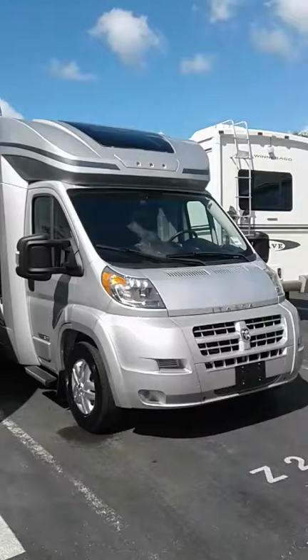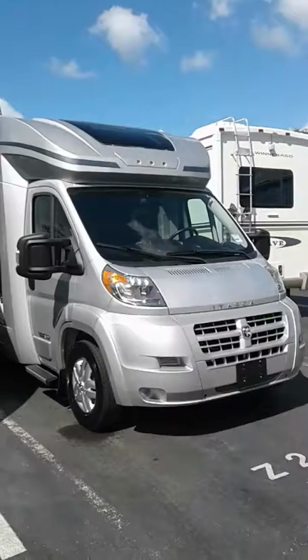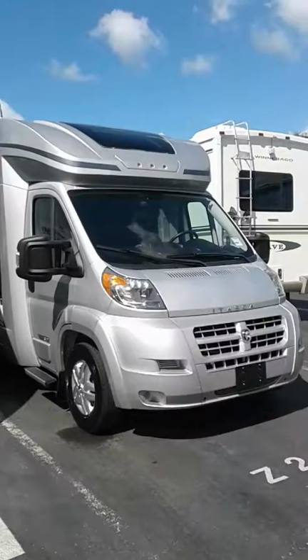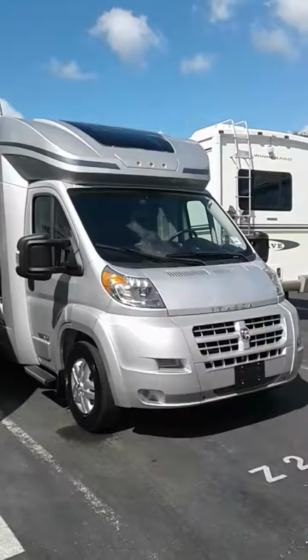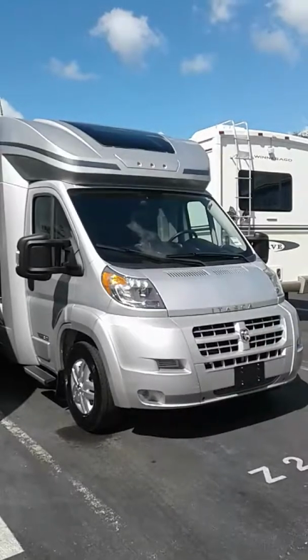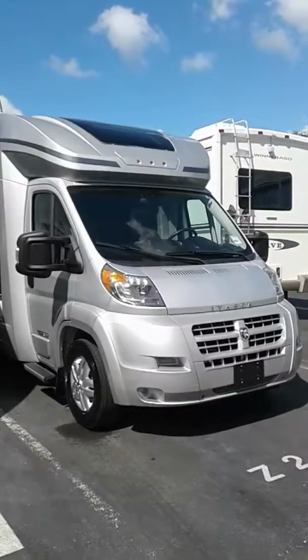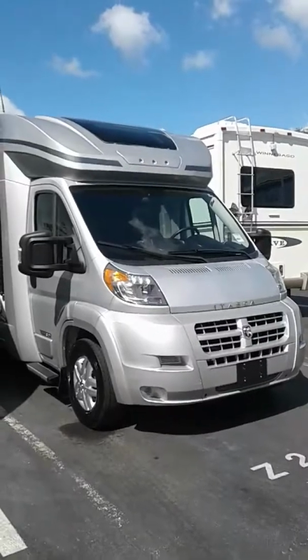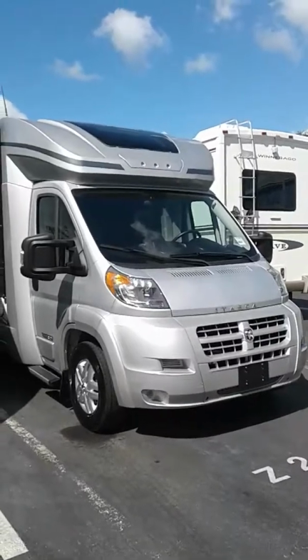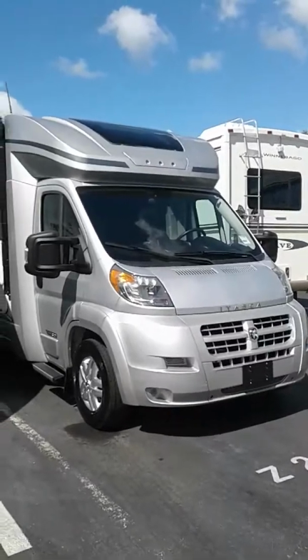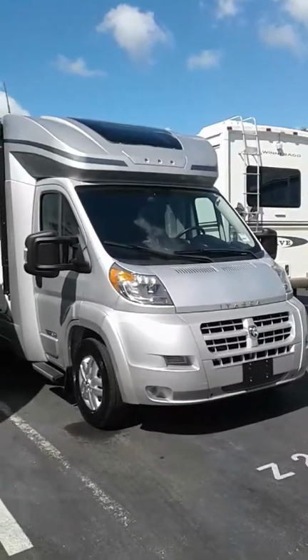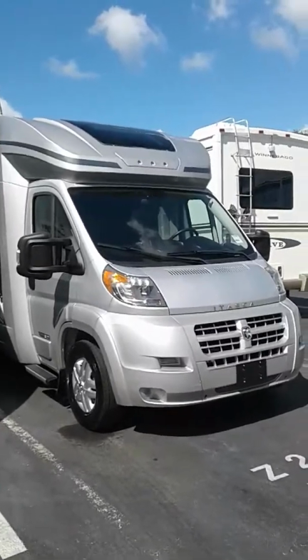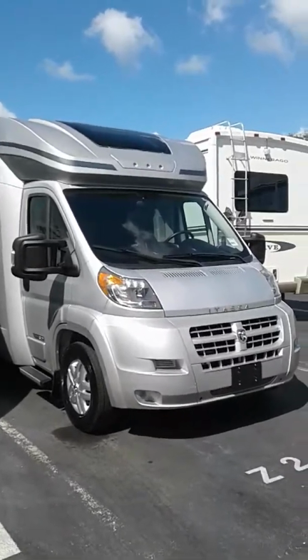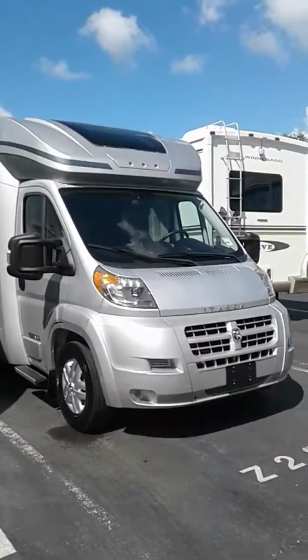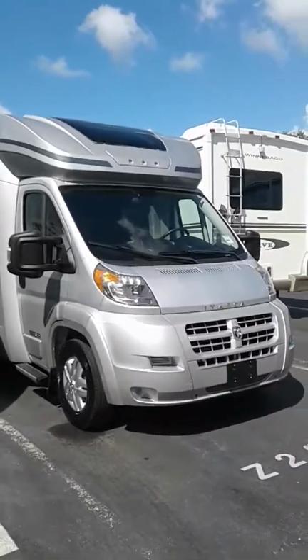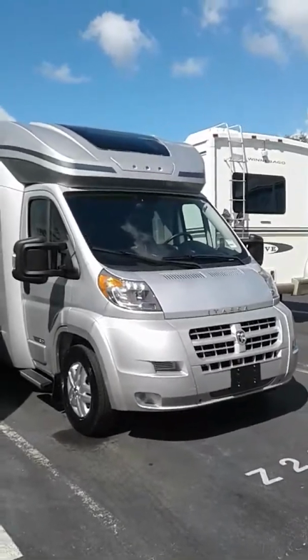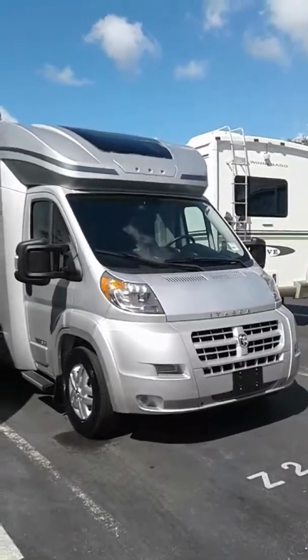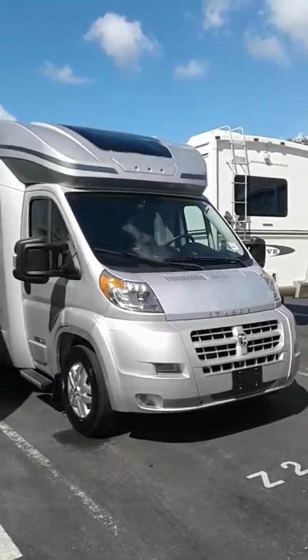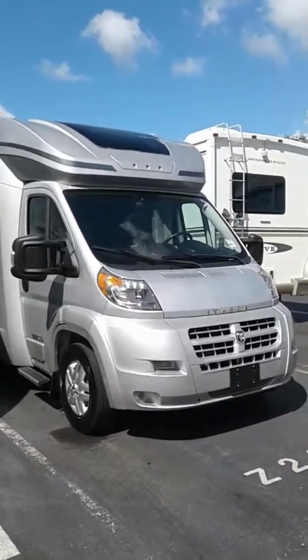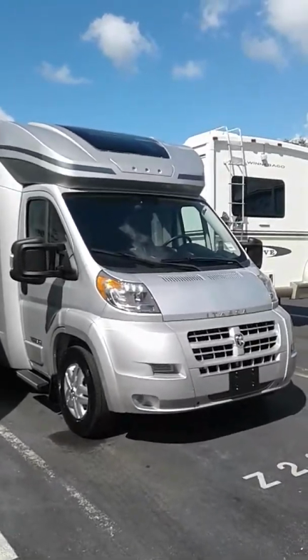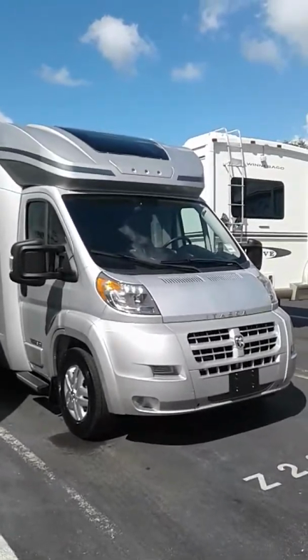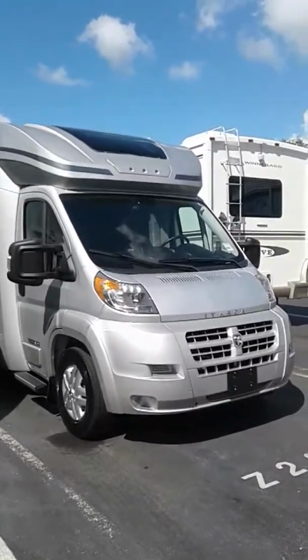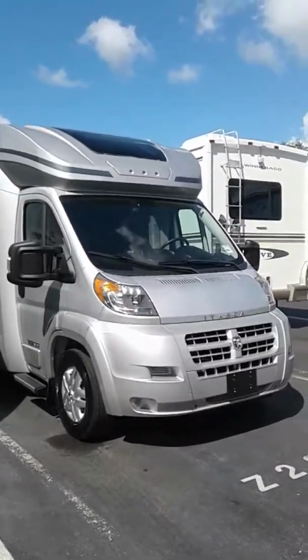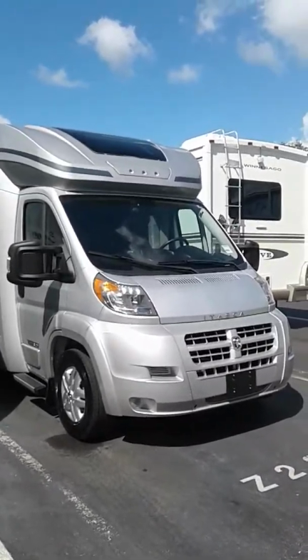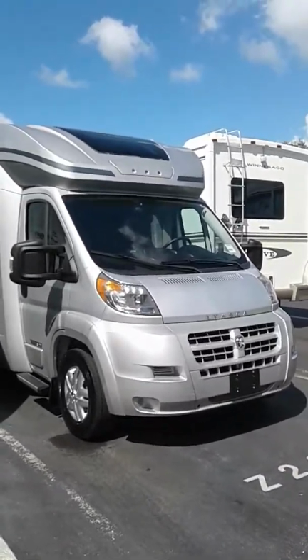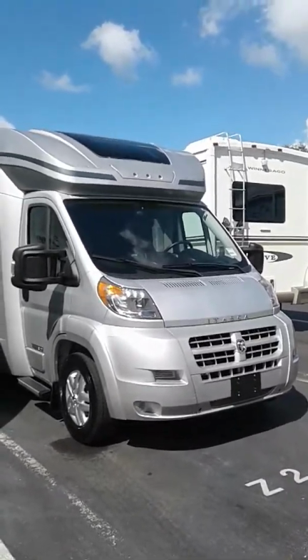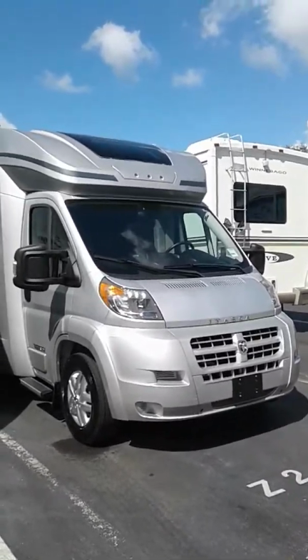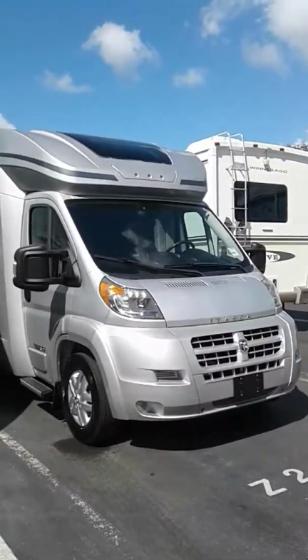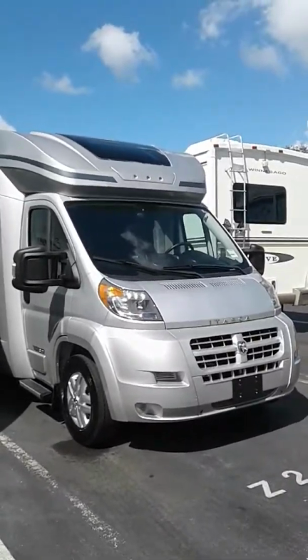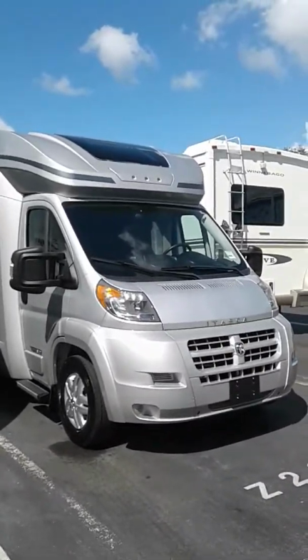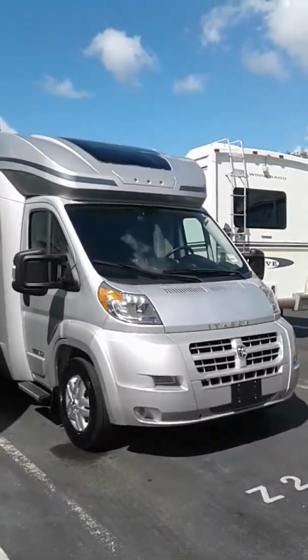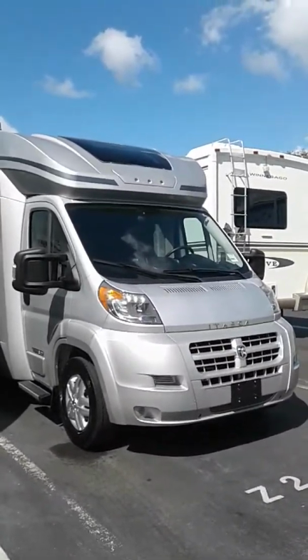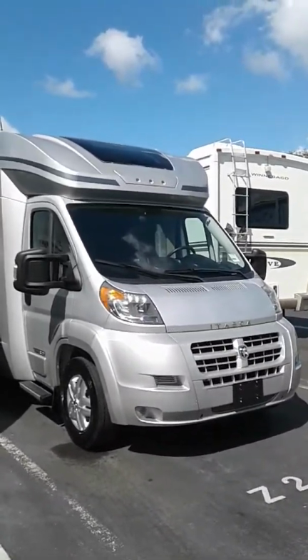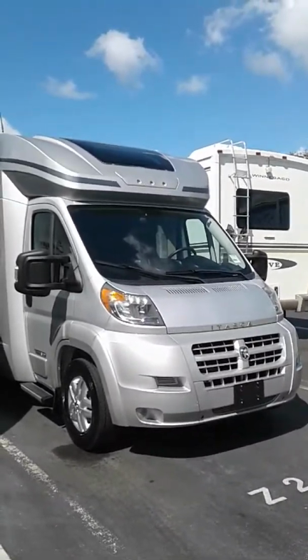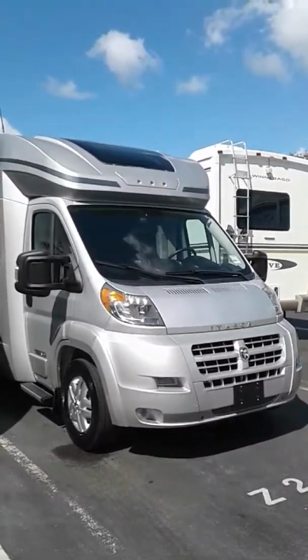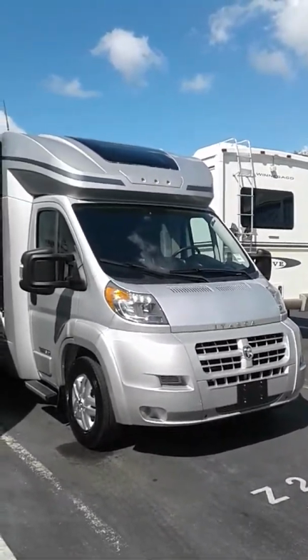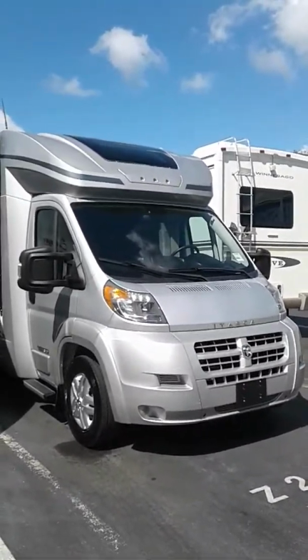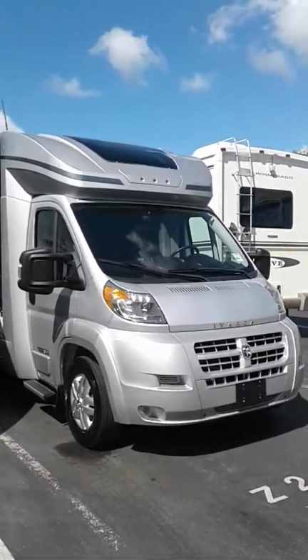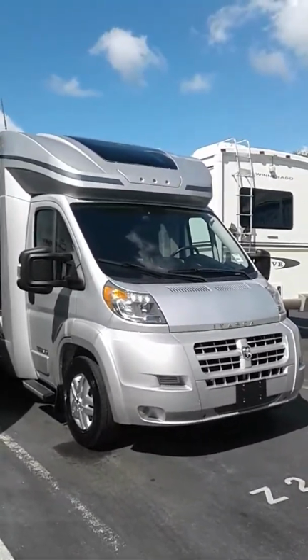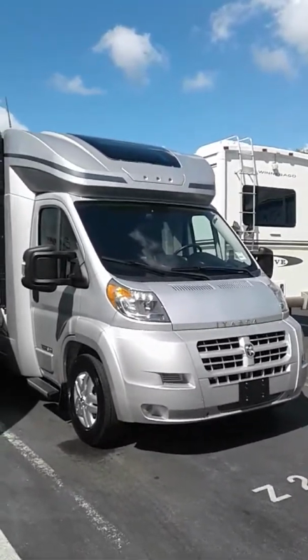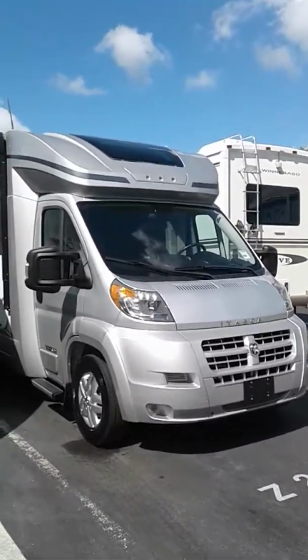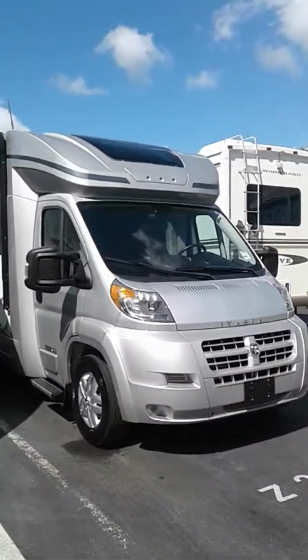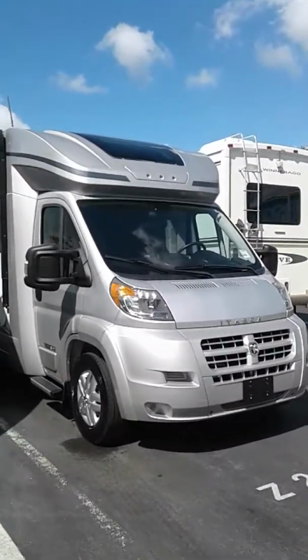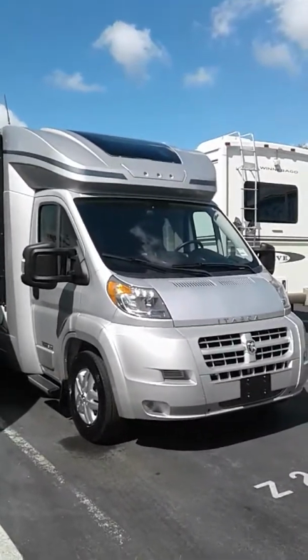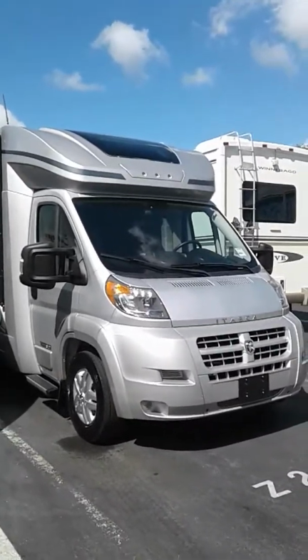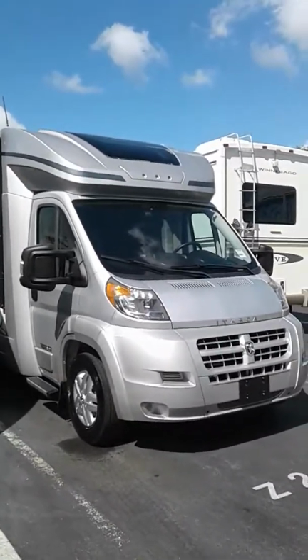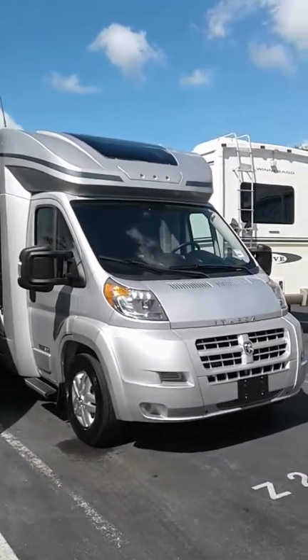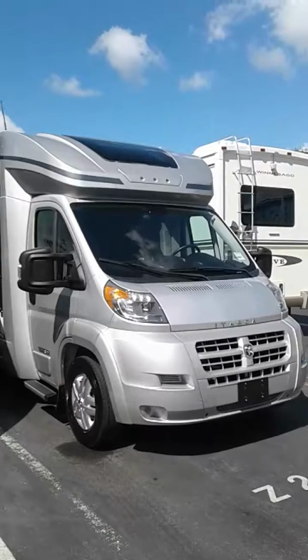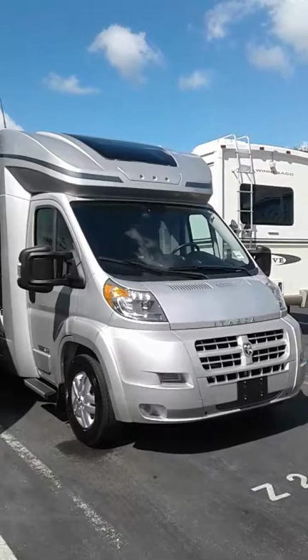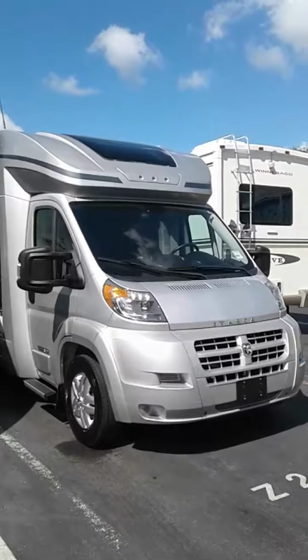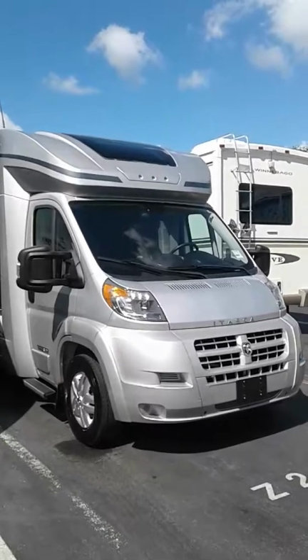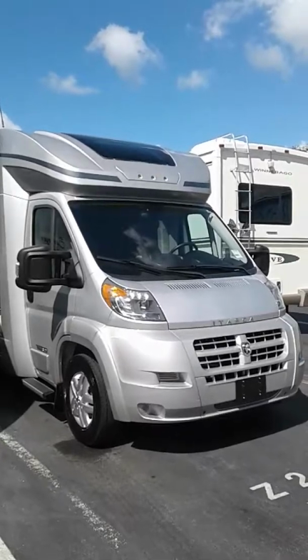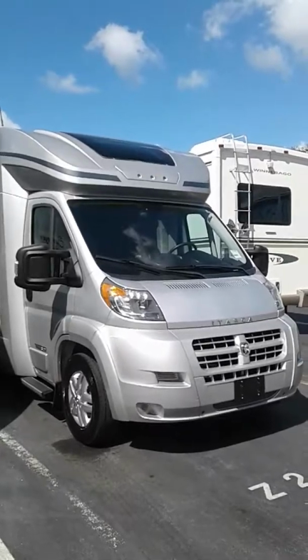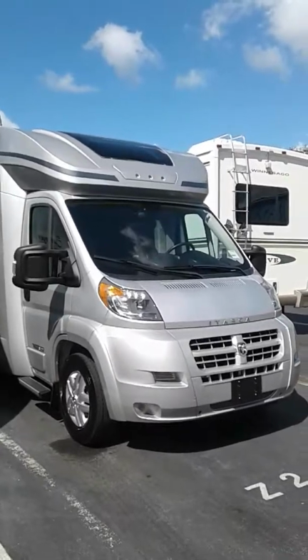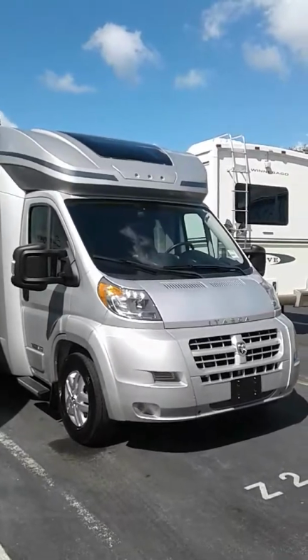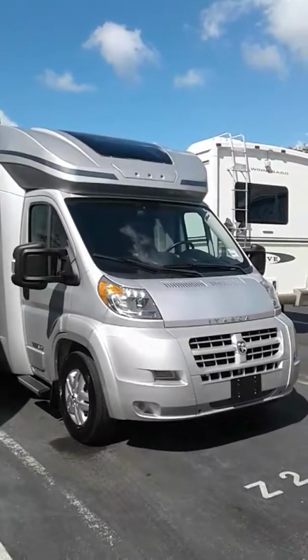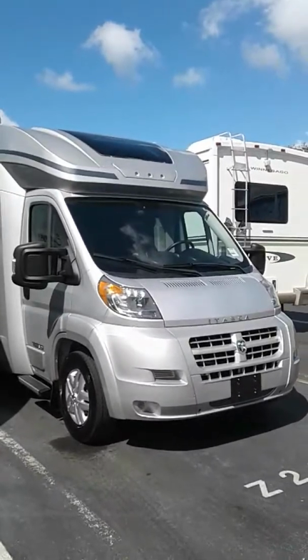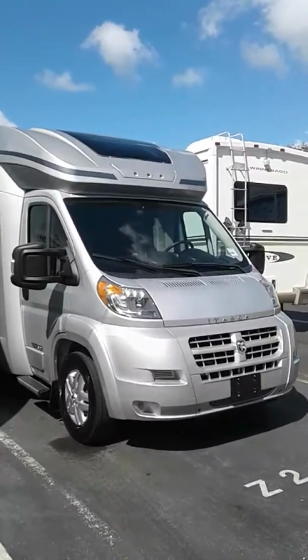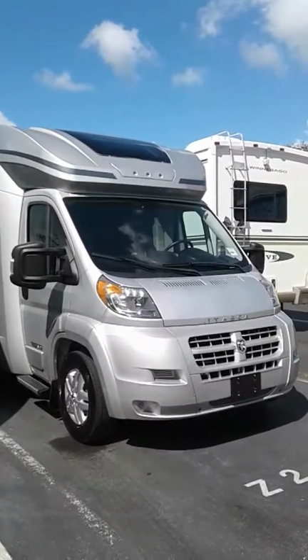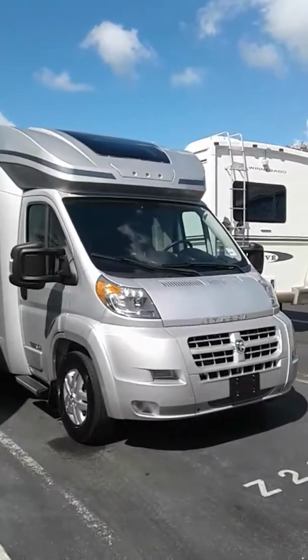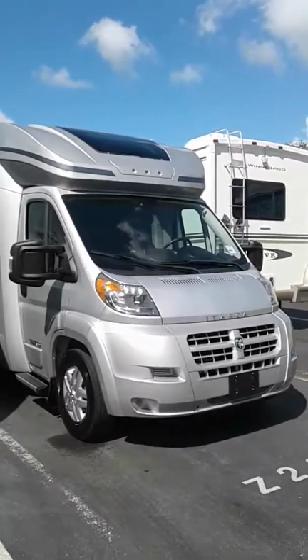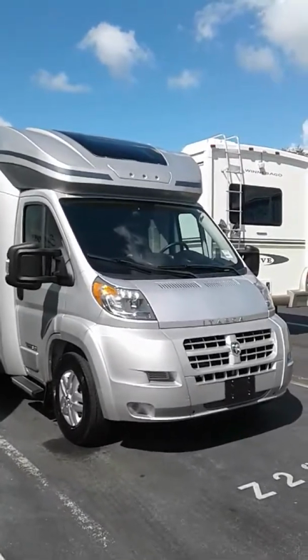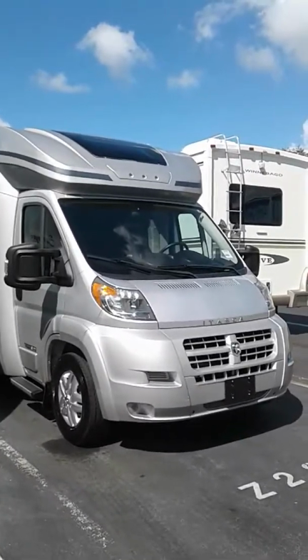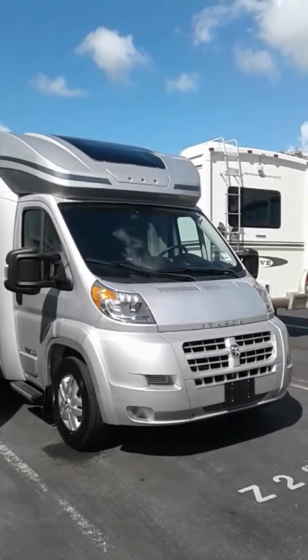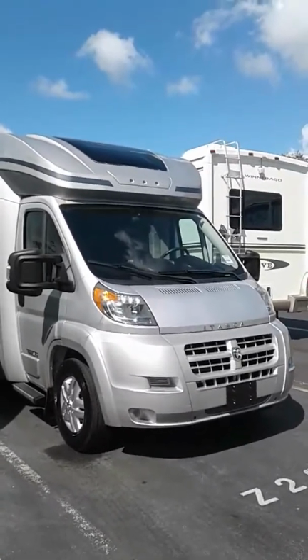Guys, this is Taylor Gardner from Lazy Days RVs in Tampa, Florida, and this is the 2015 Itasca Viva 23B.